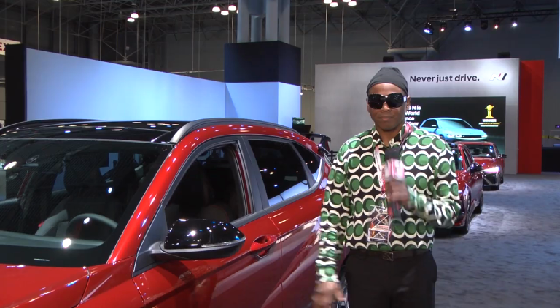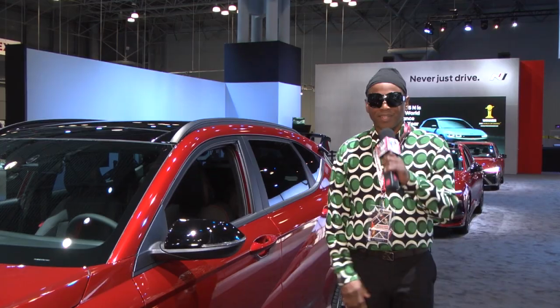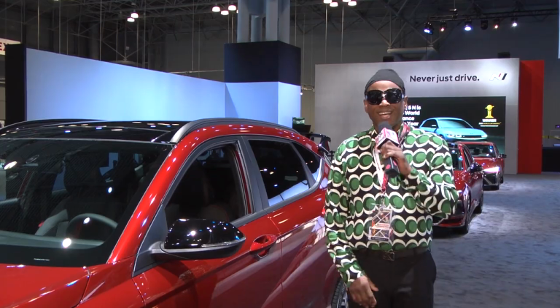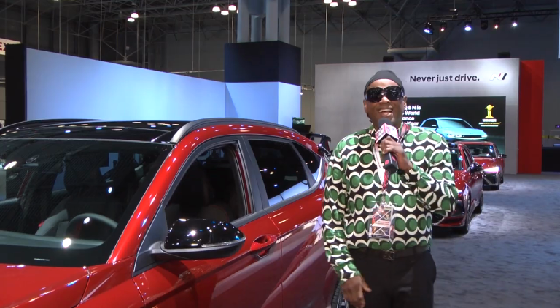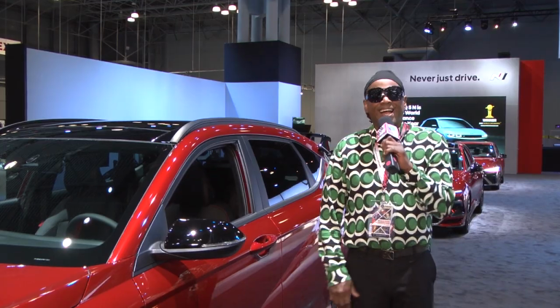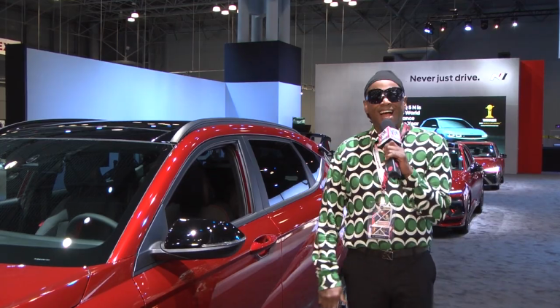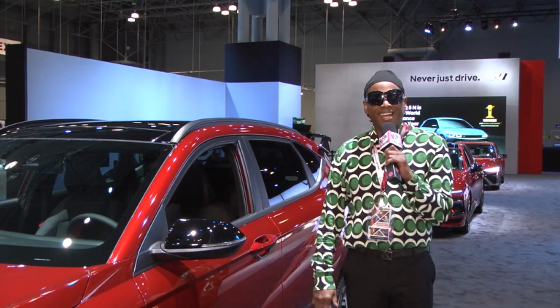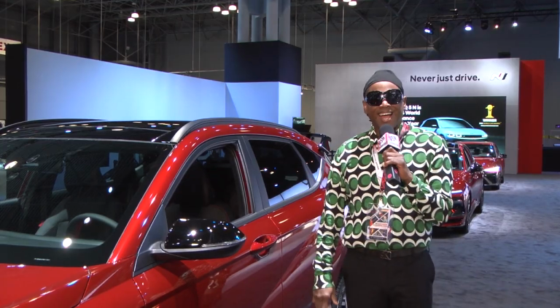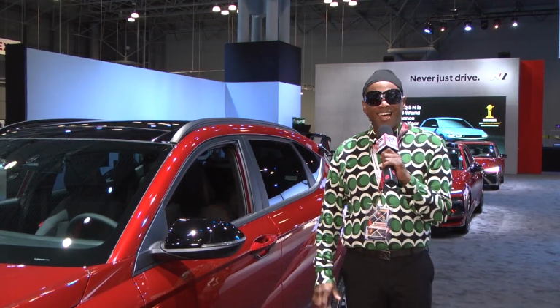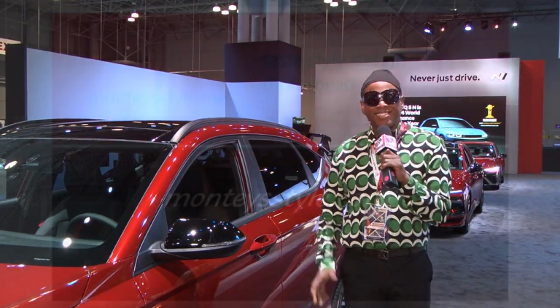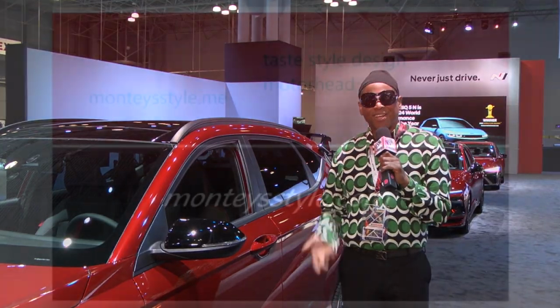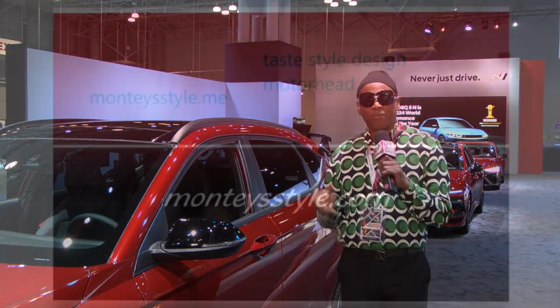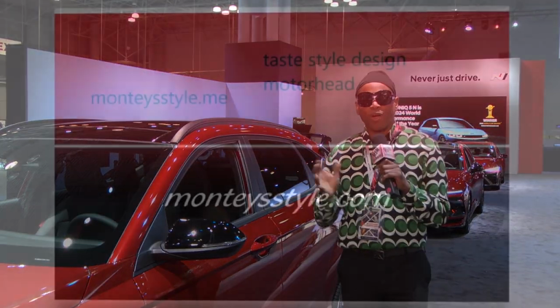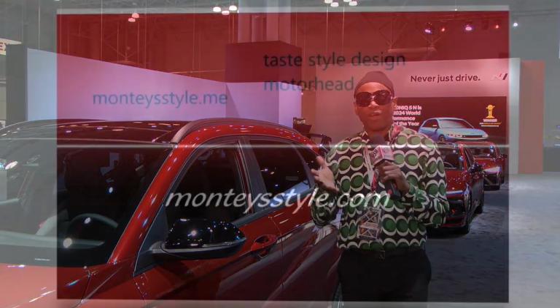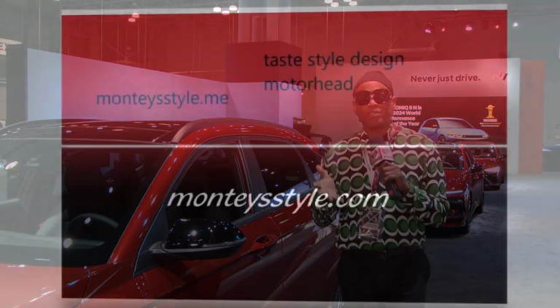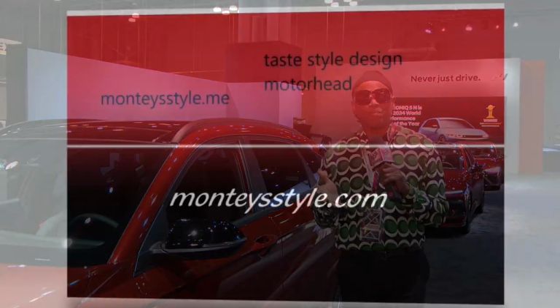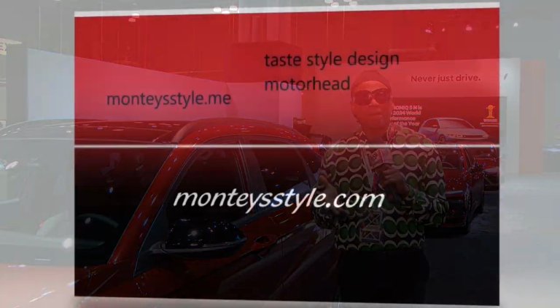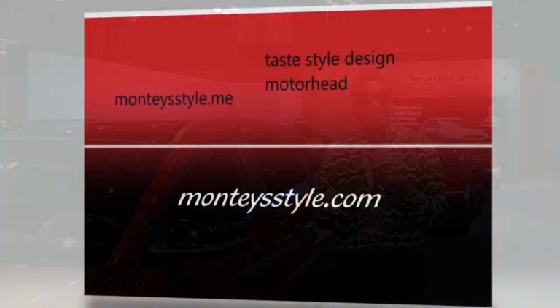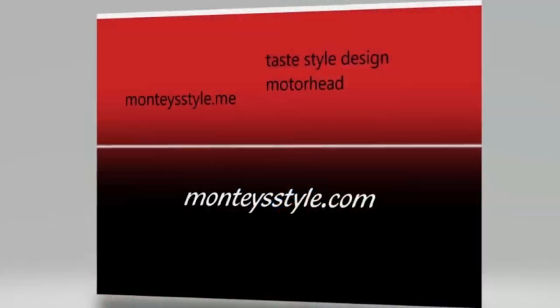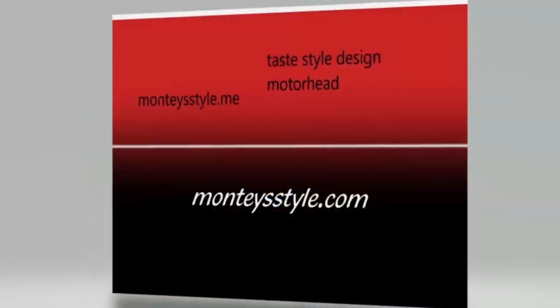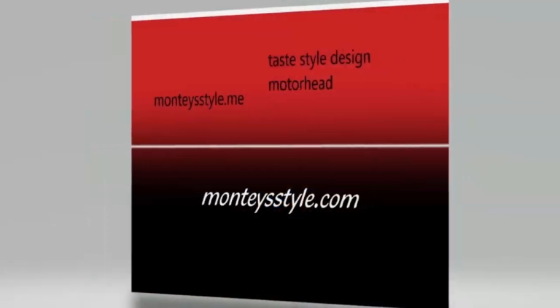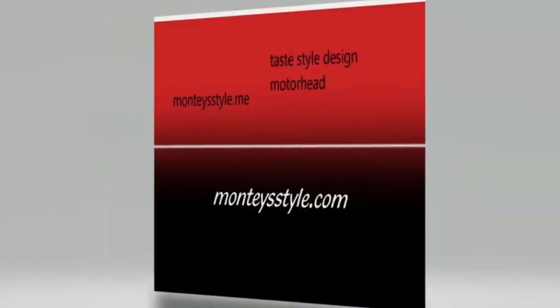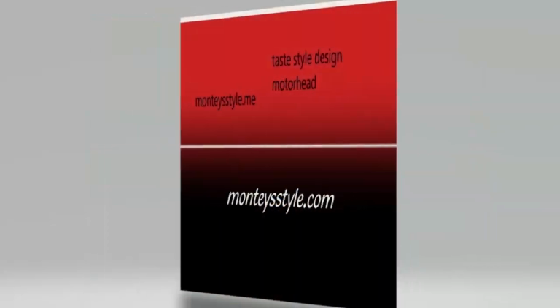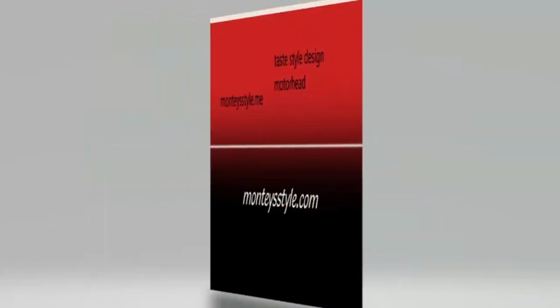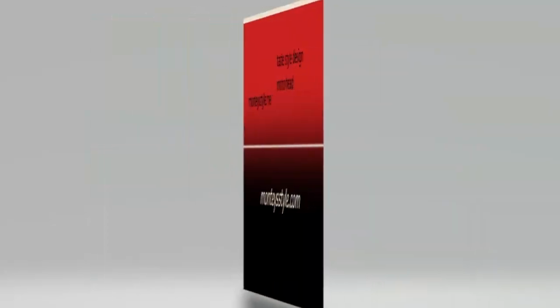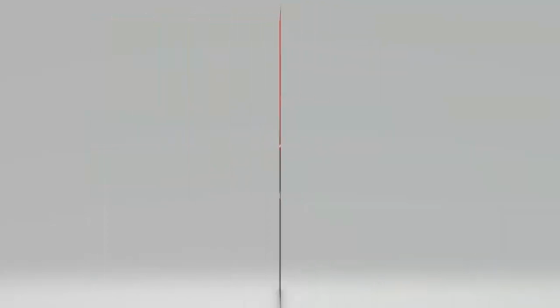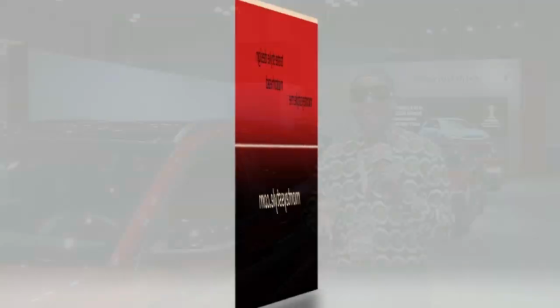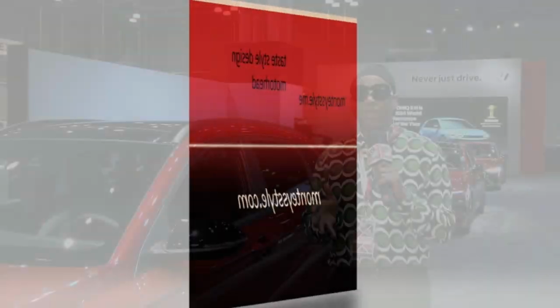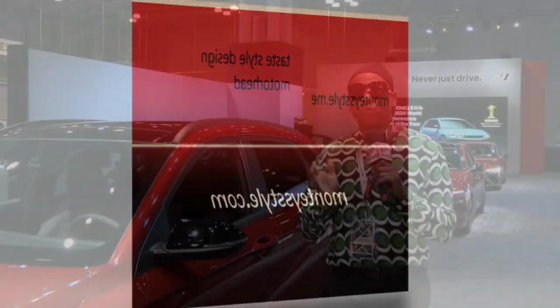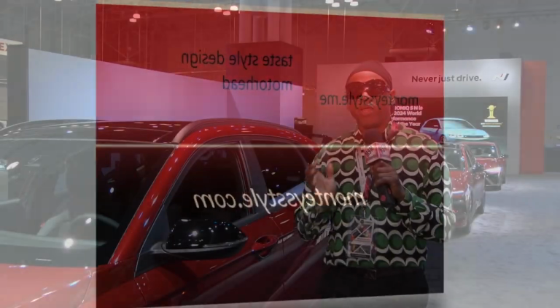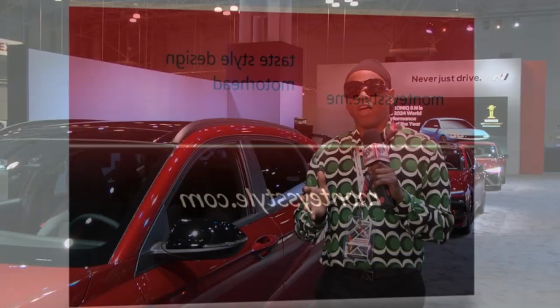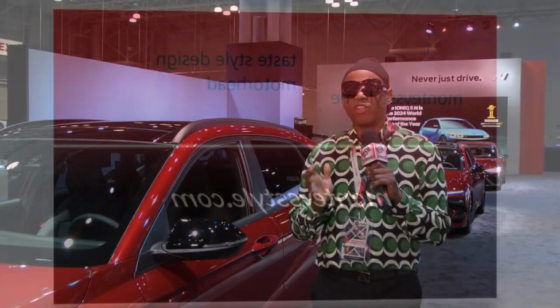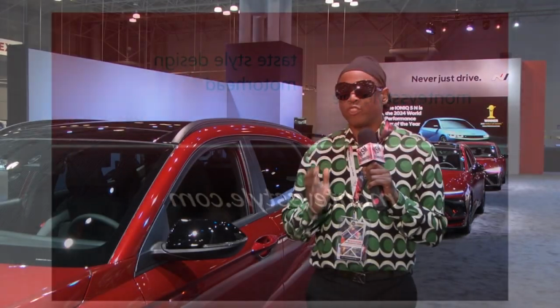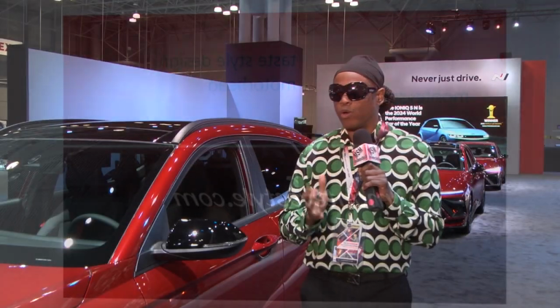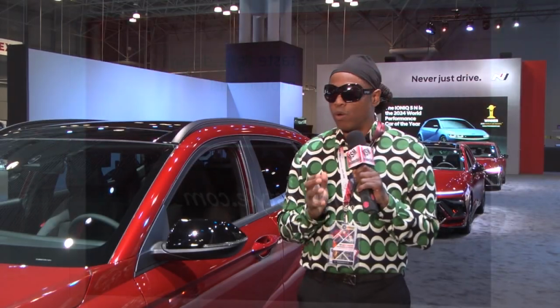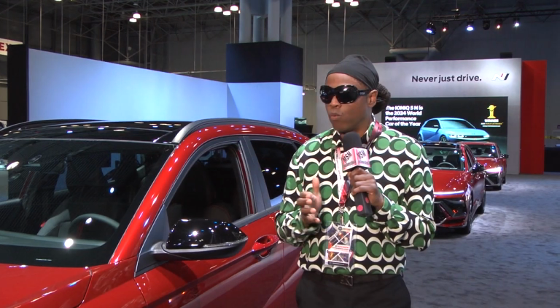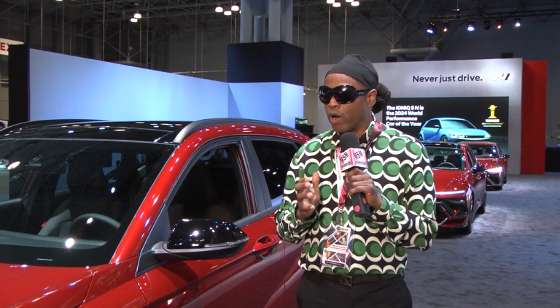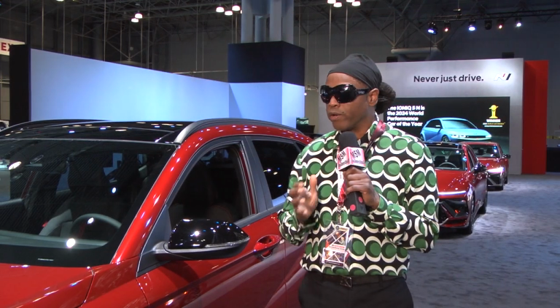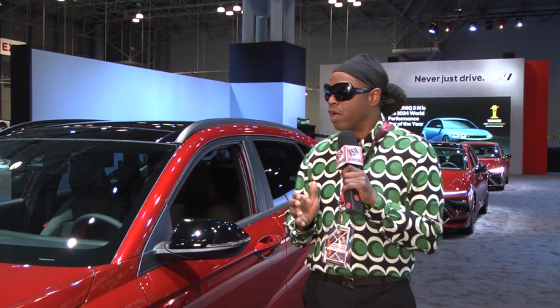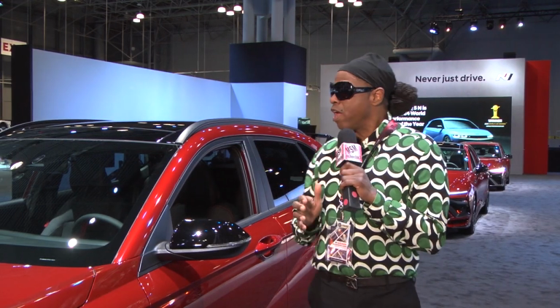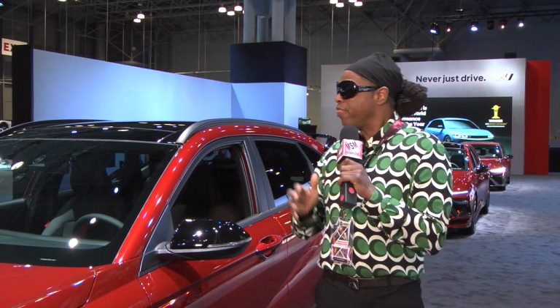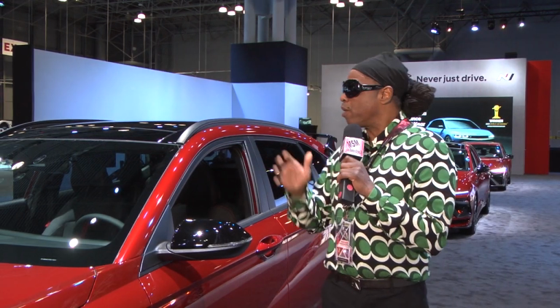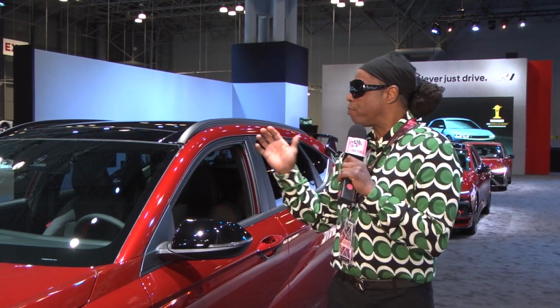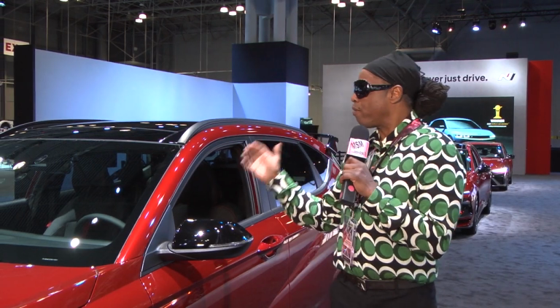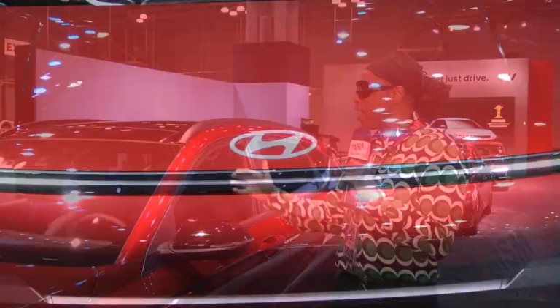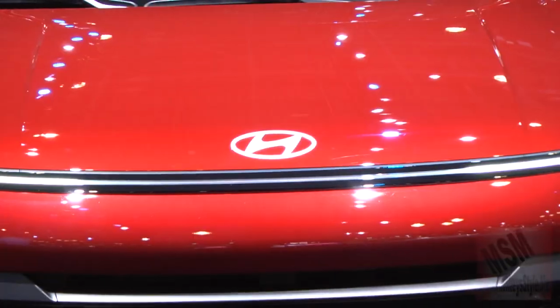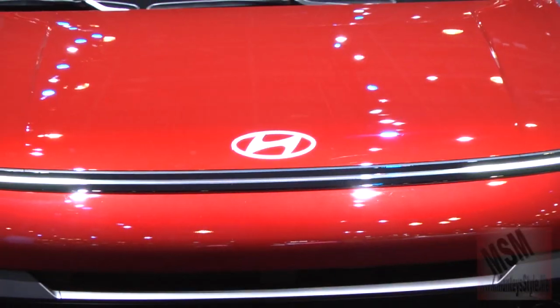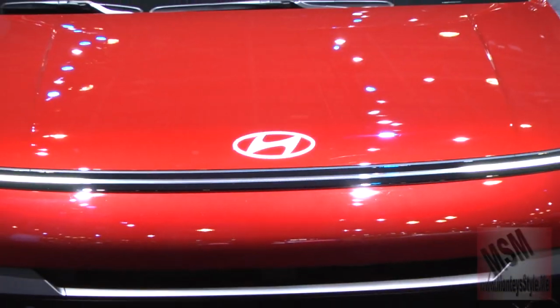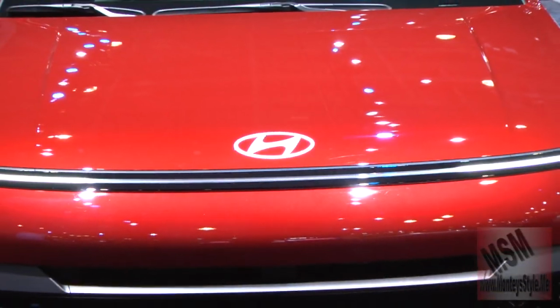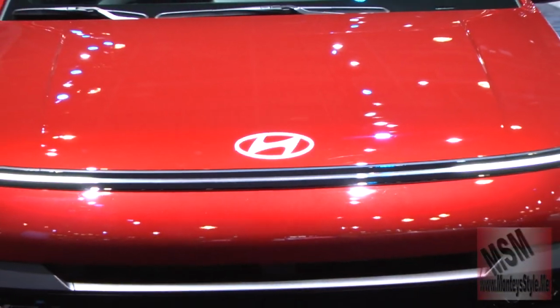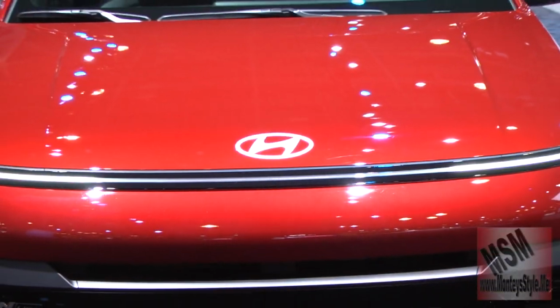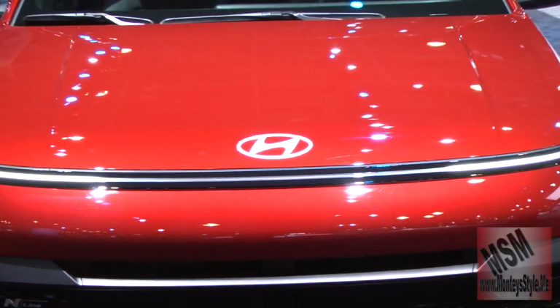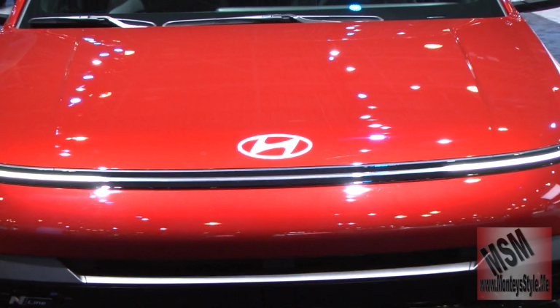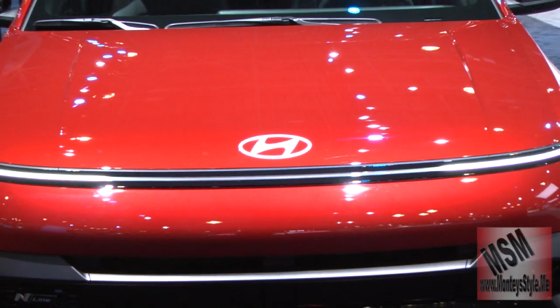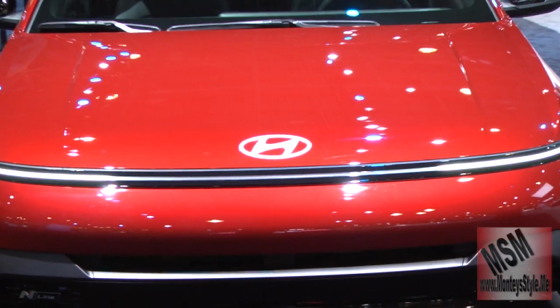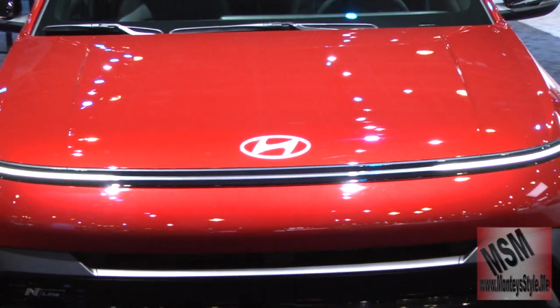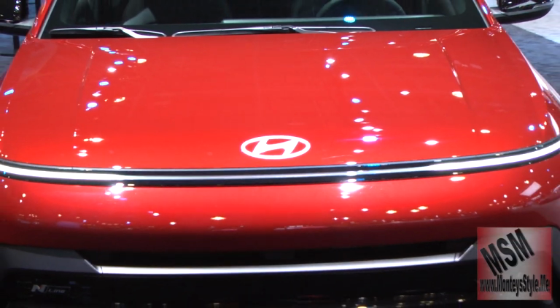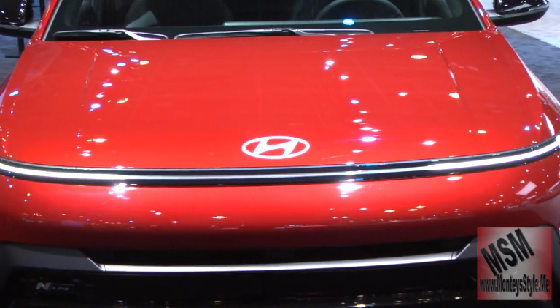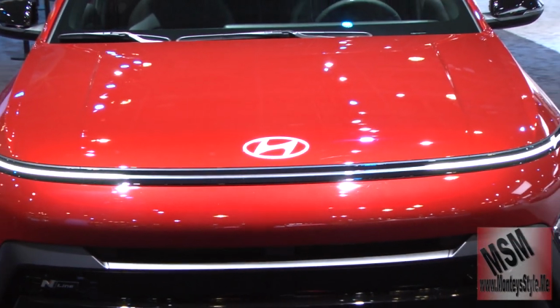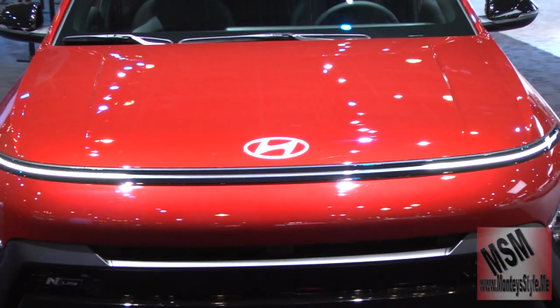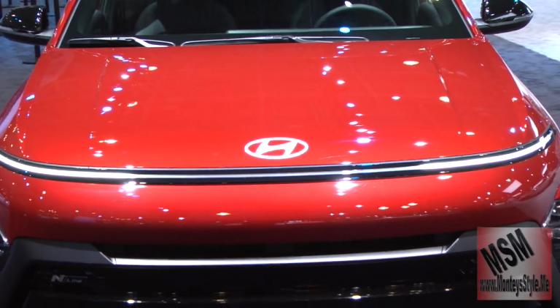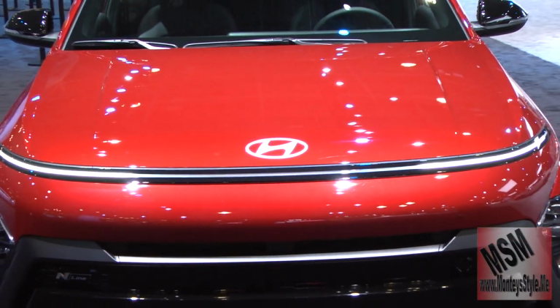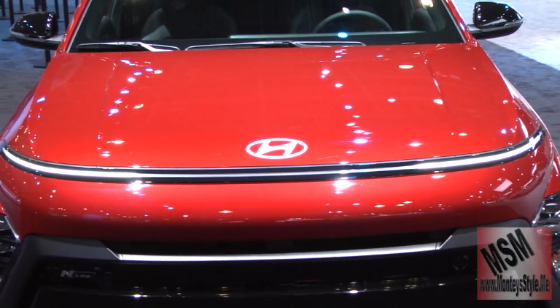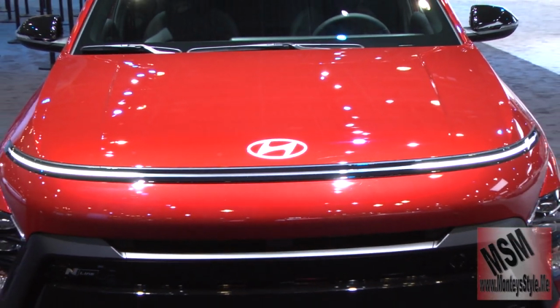Hi guys and welcome to Monte Style. Today we are doing the brand new 2024 Kona.